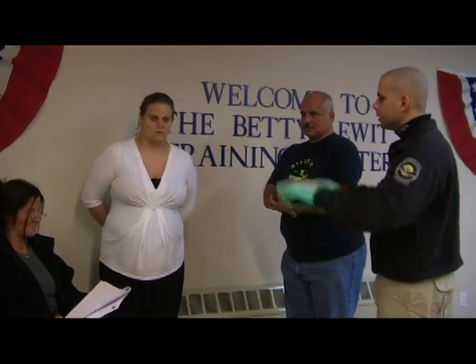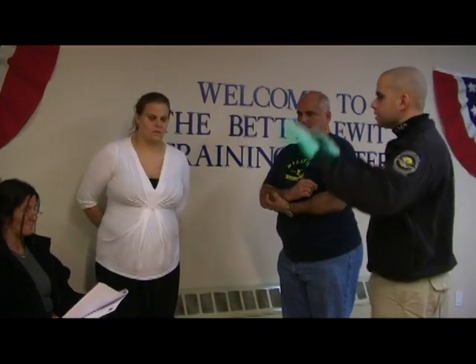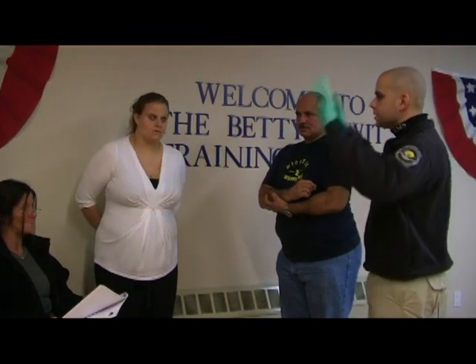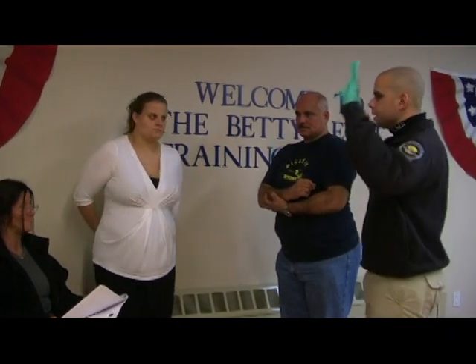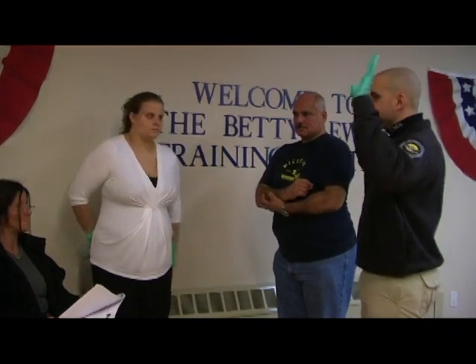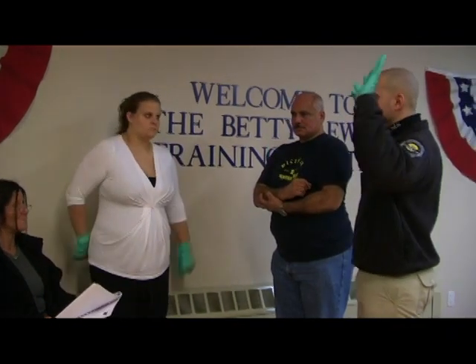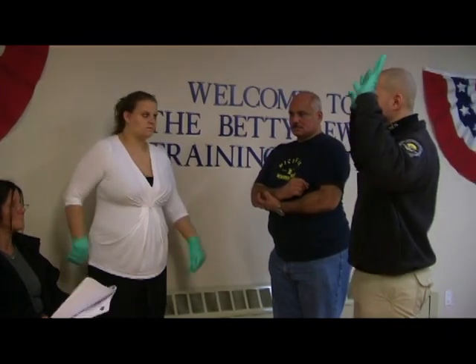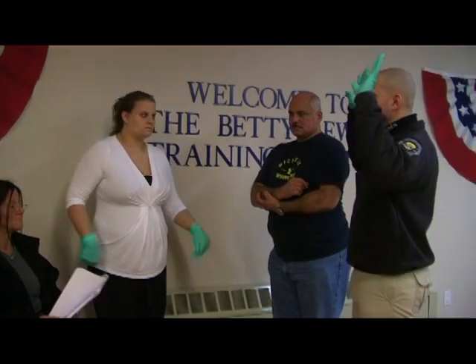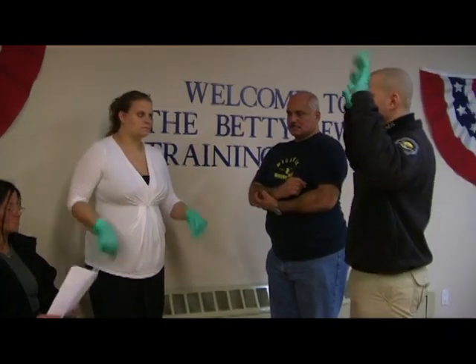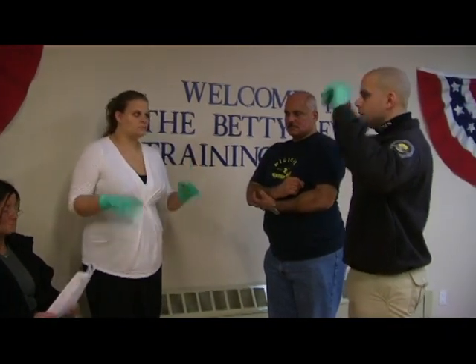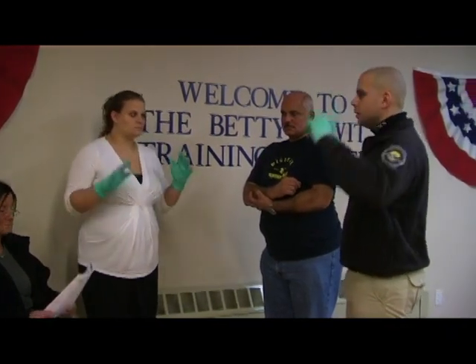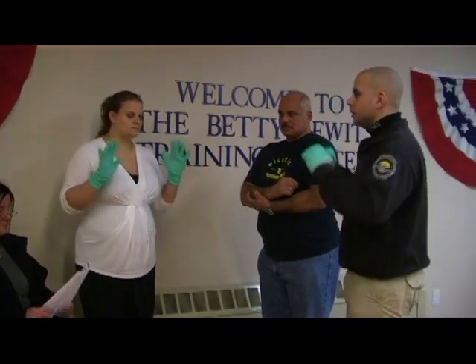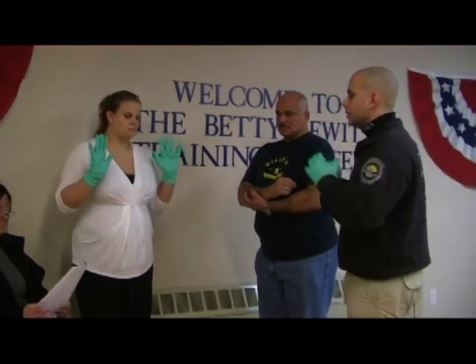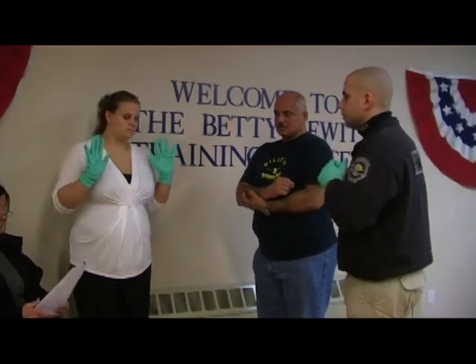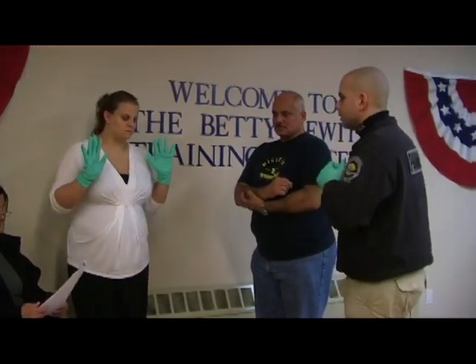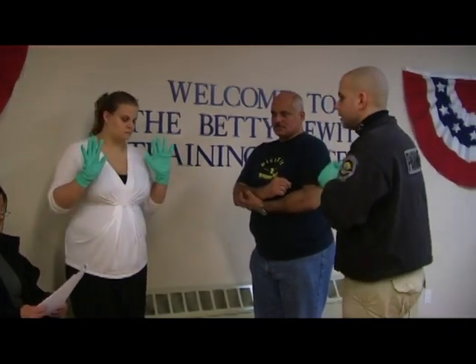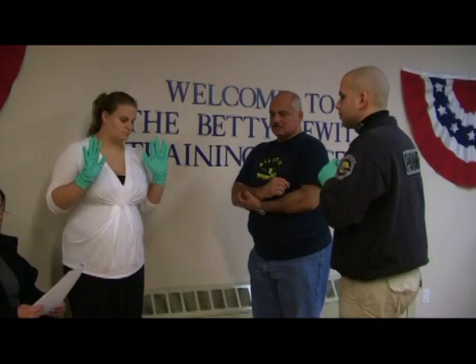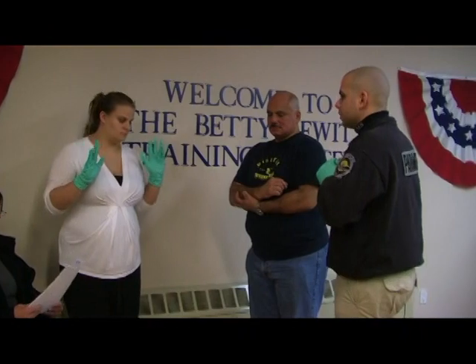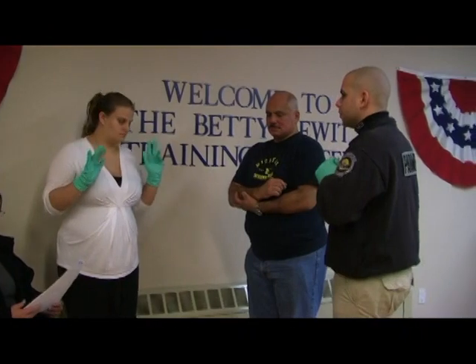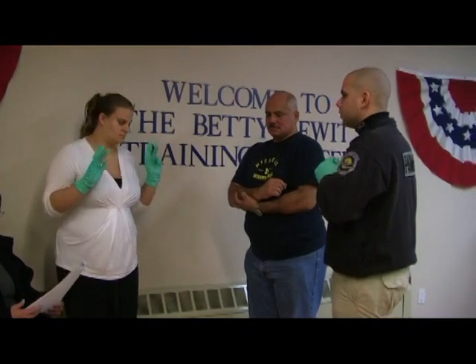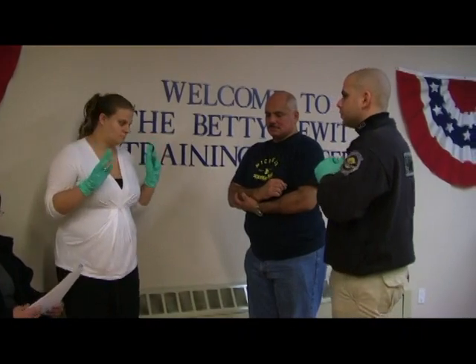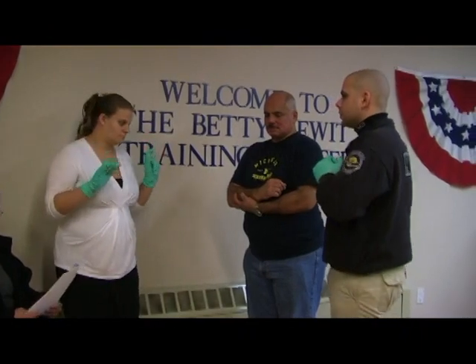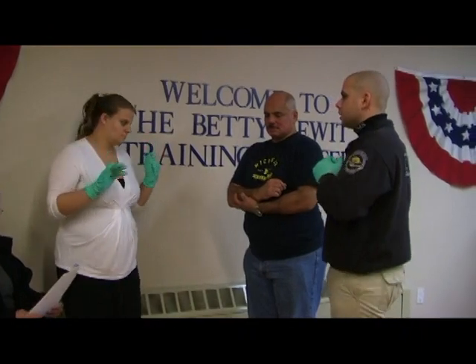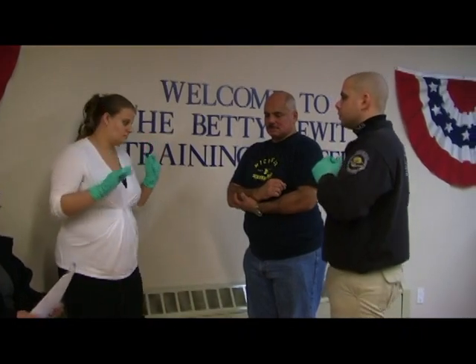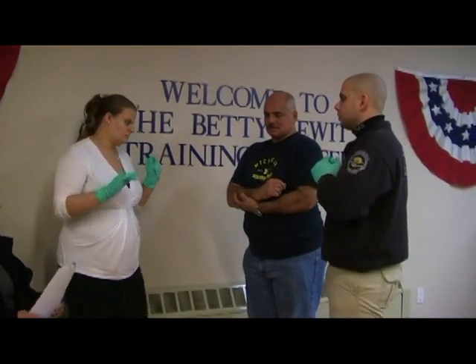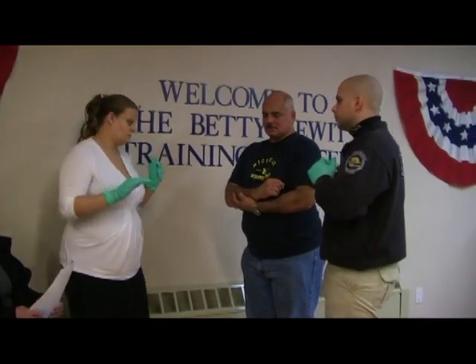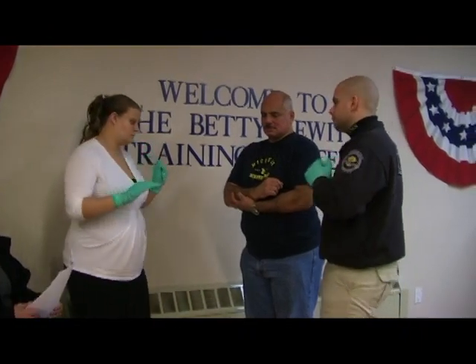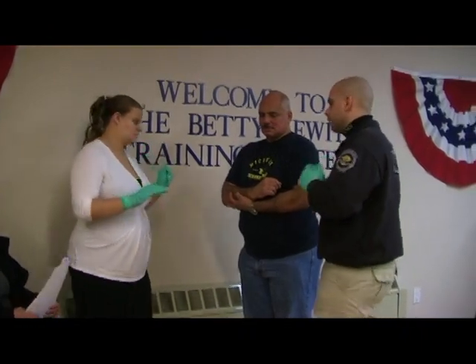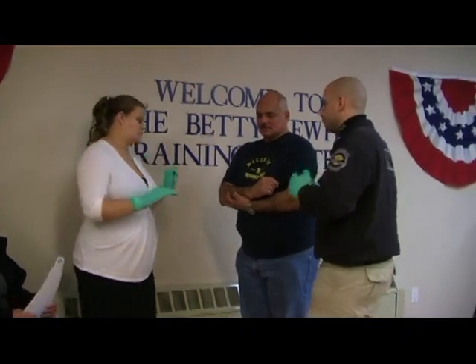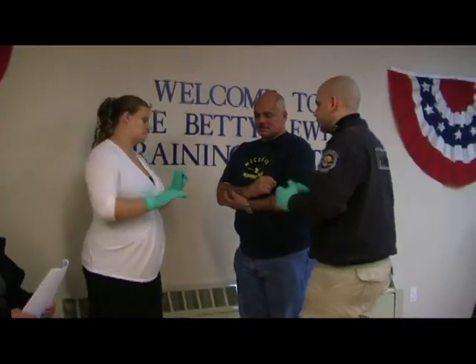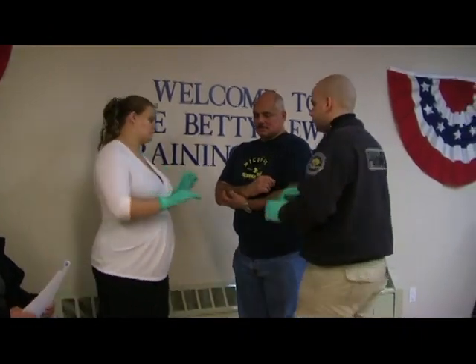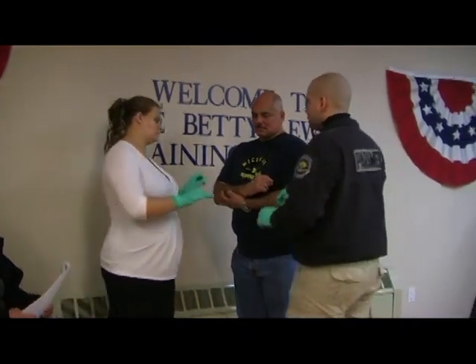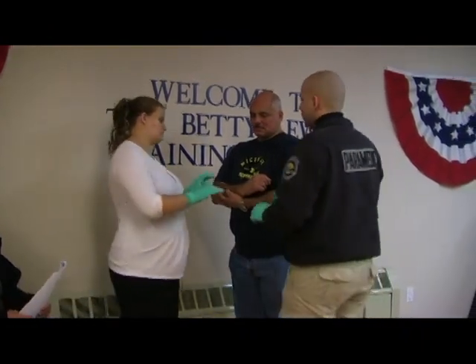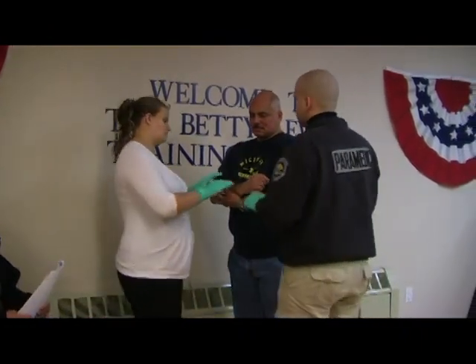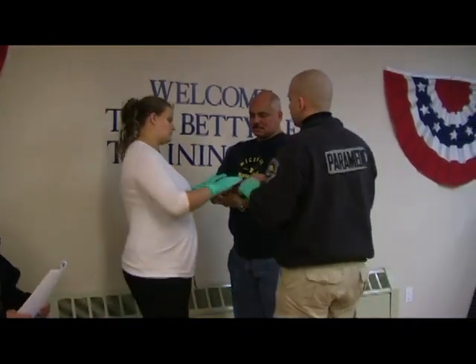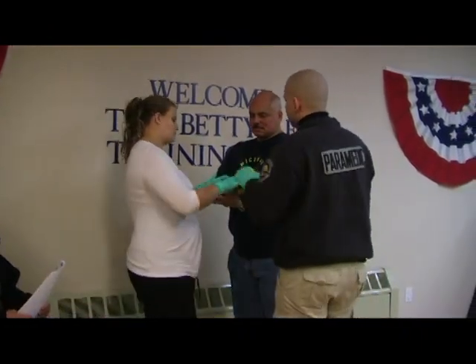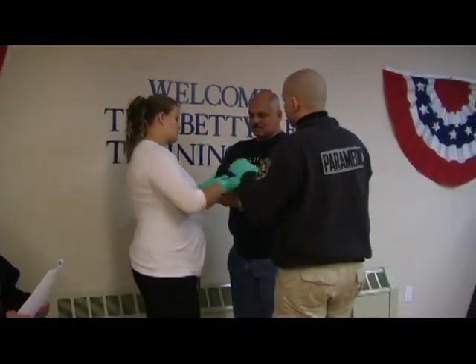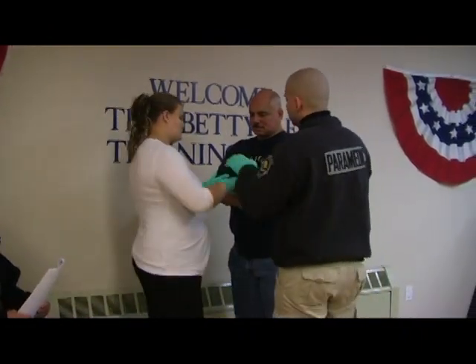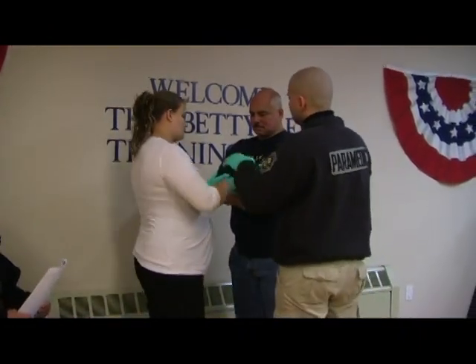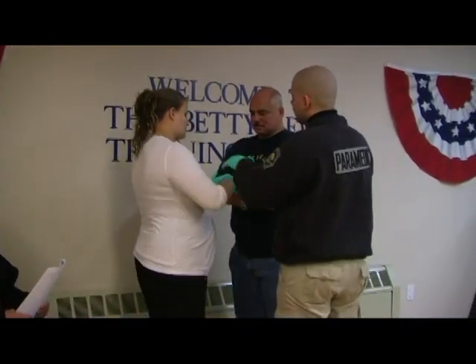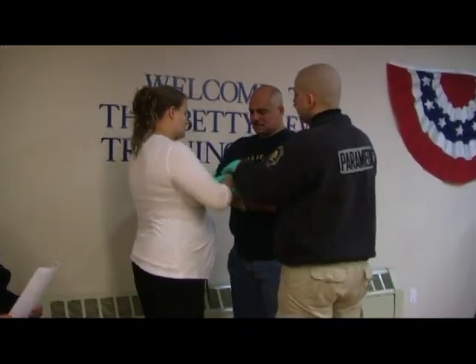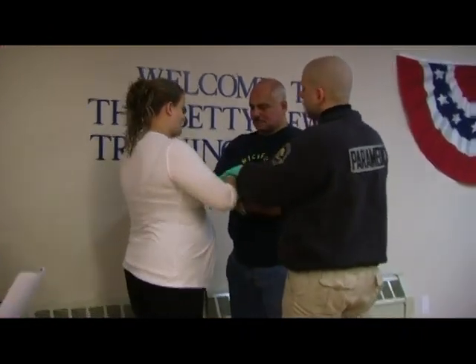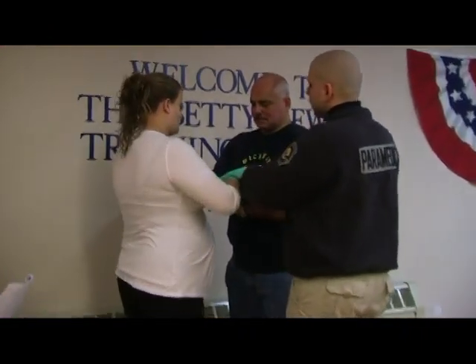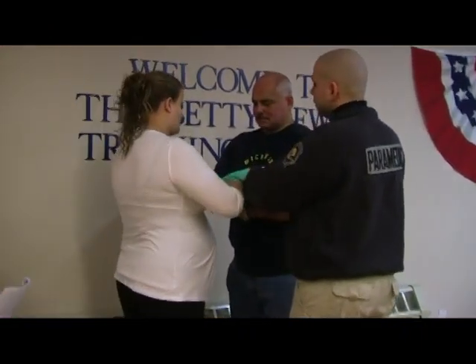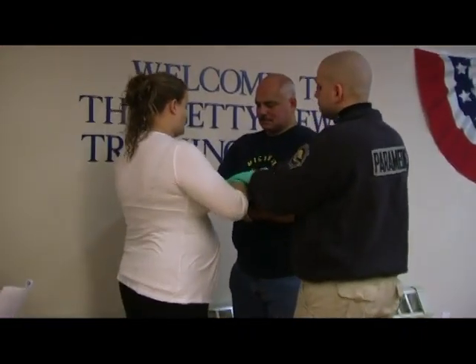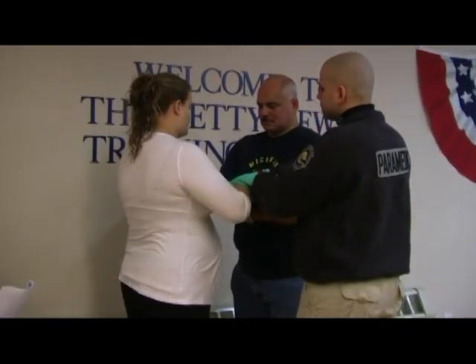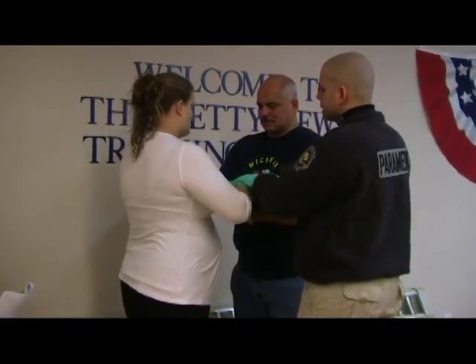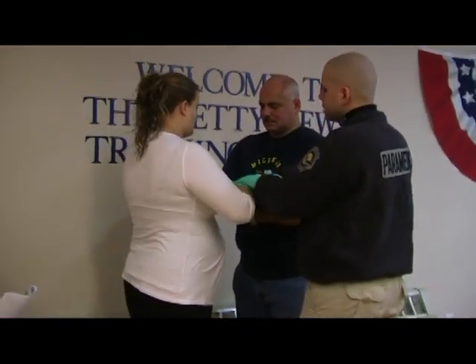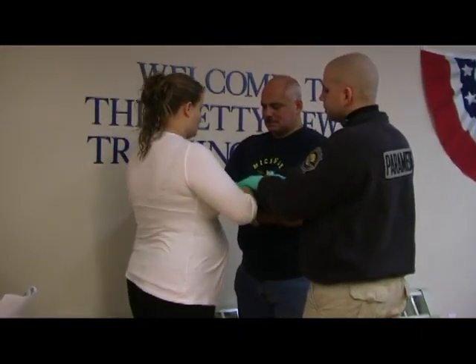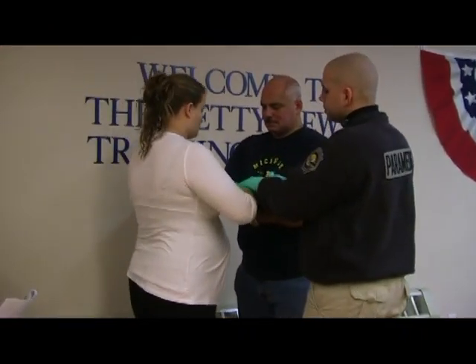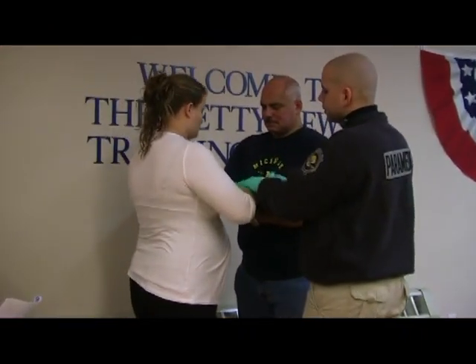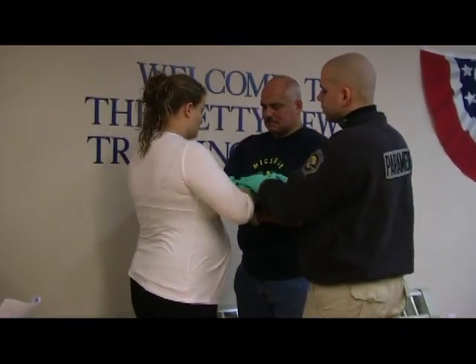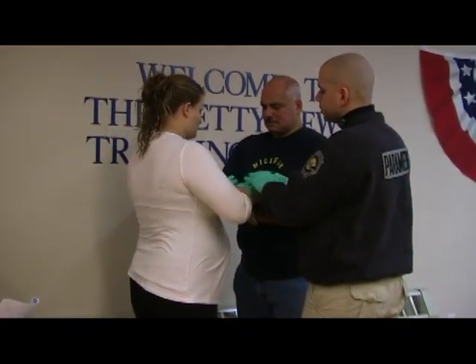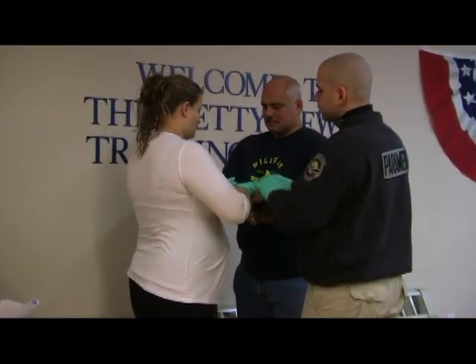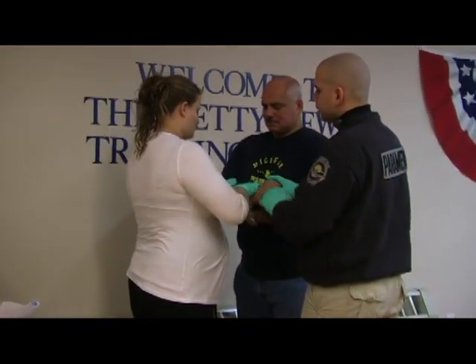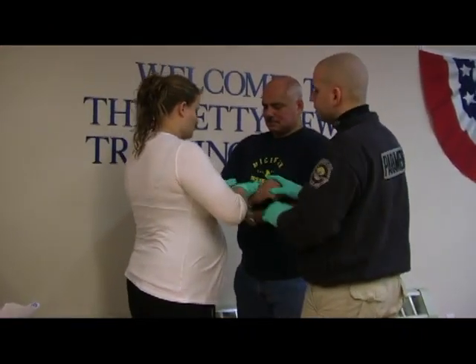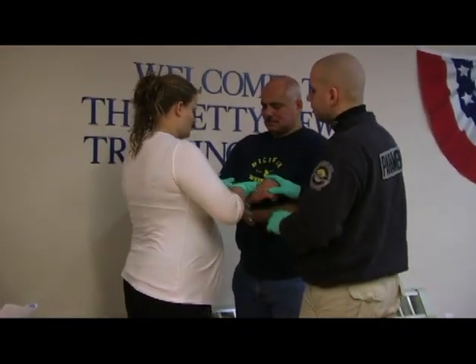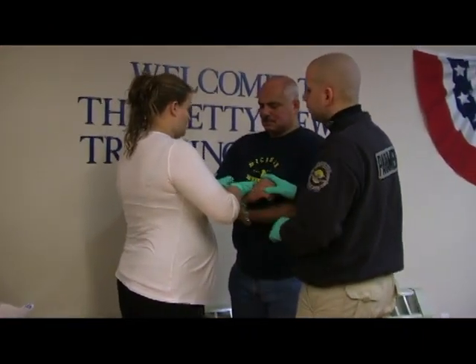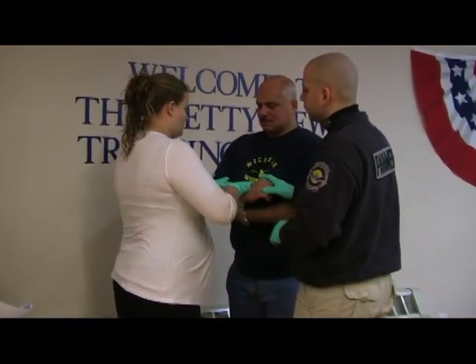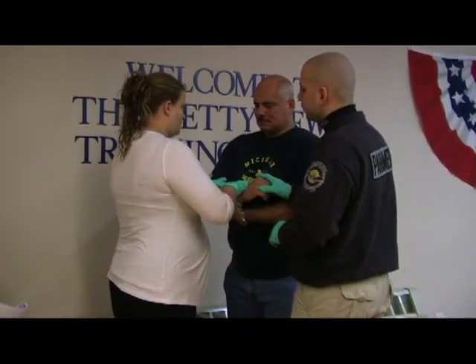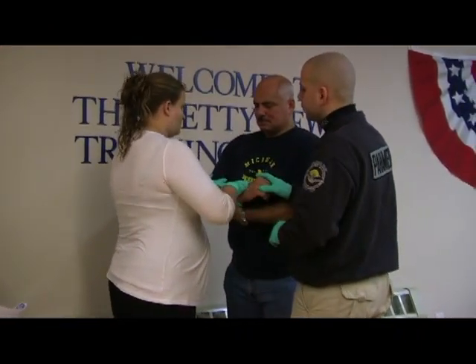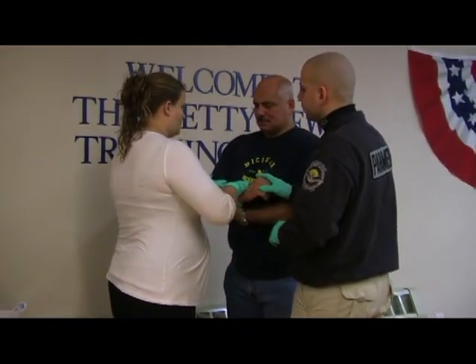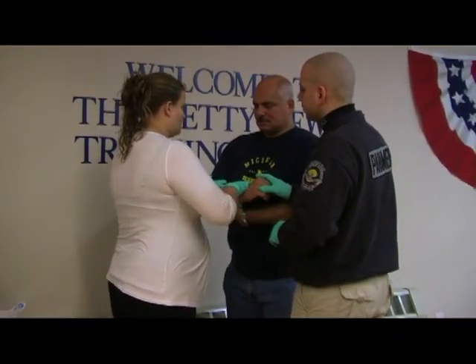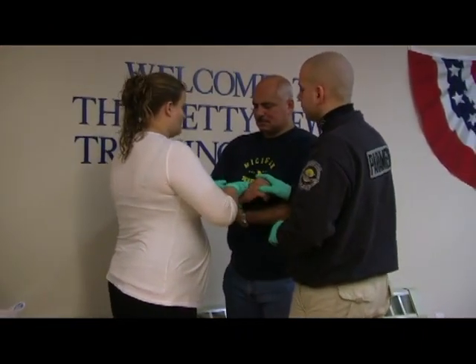BSI. I'm going to have my partner come in, and I direct my partner to take manual stabilization of the injured arm.